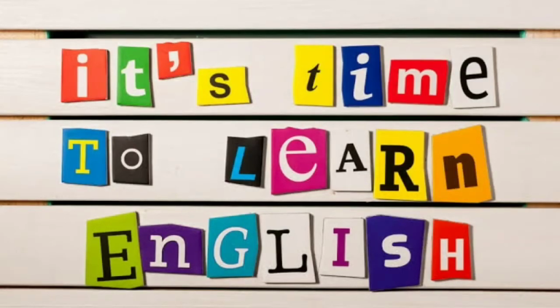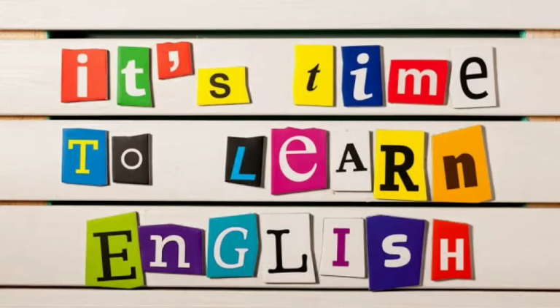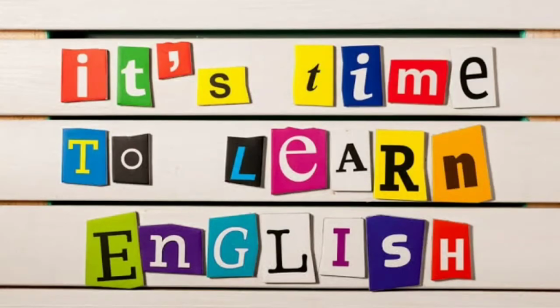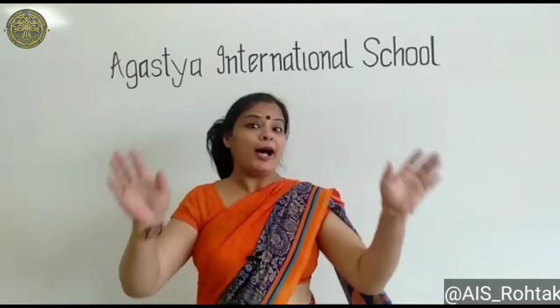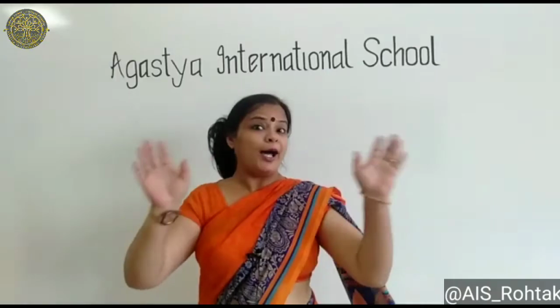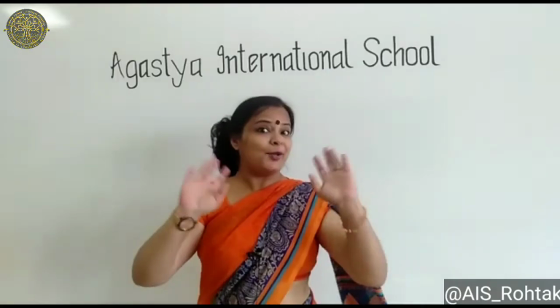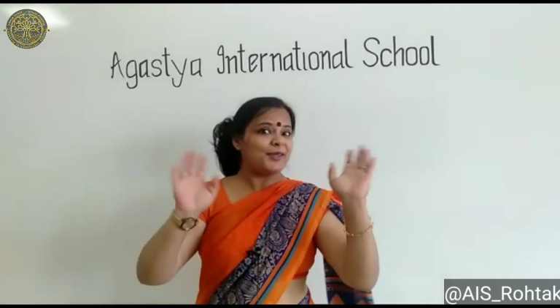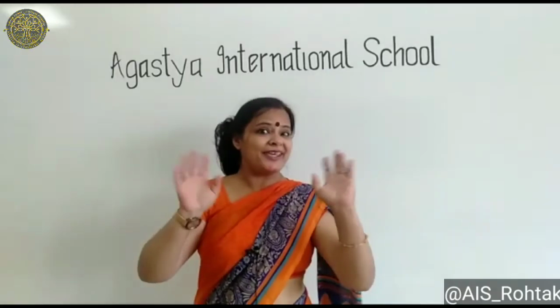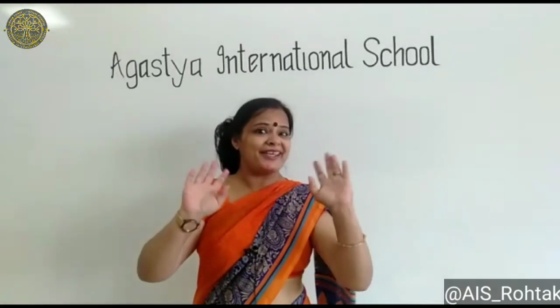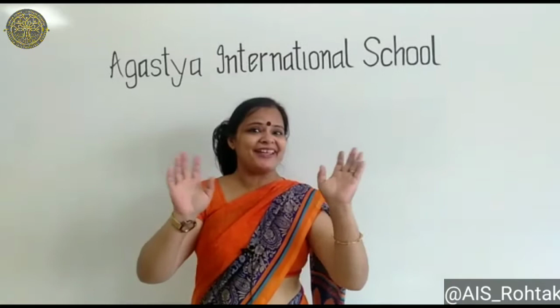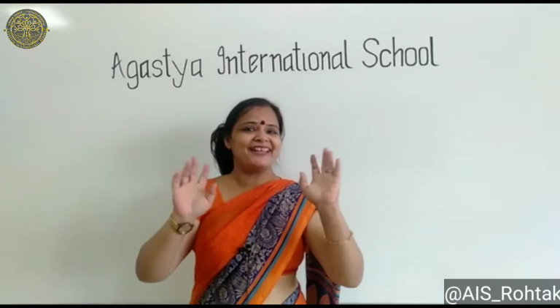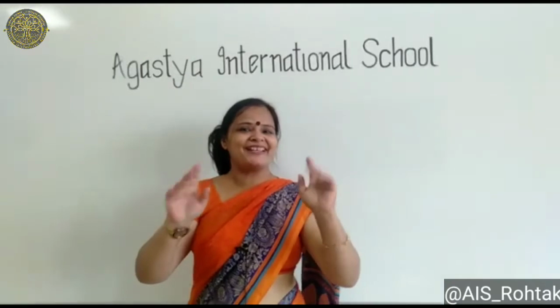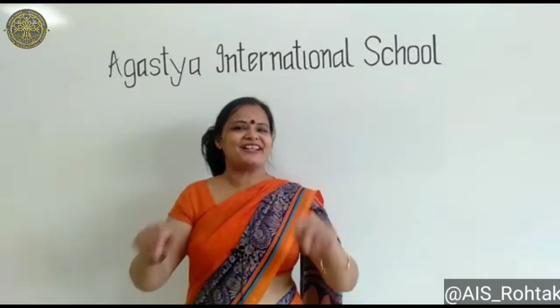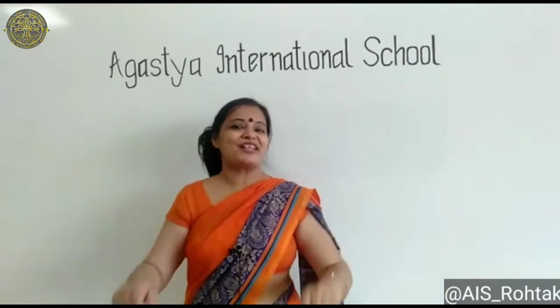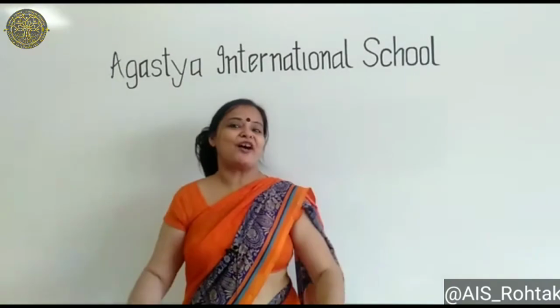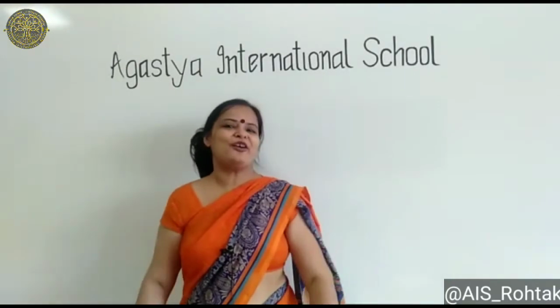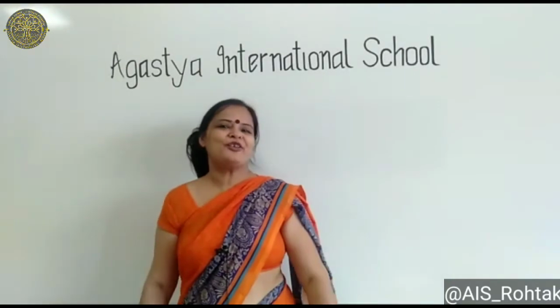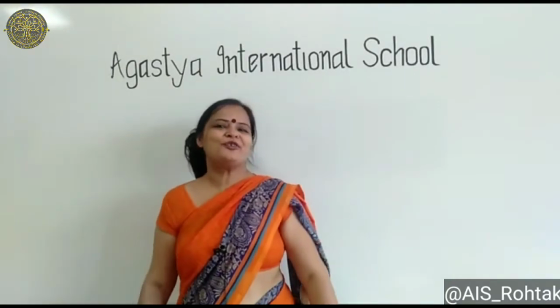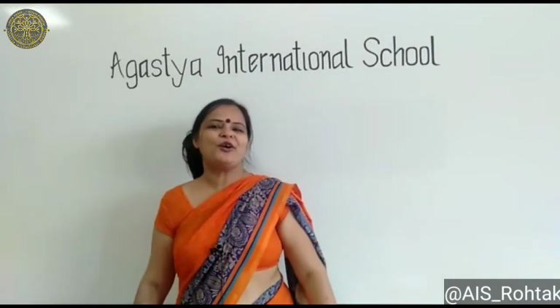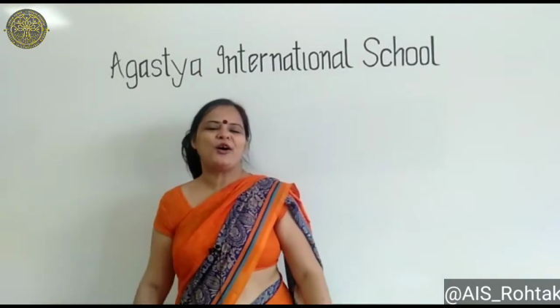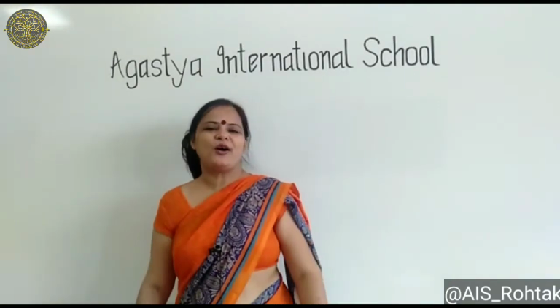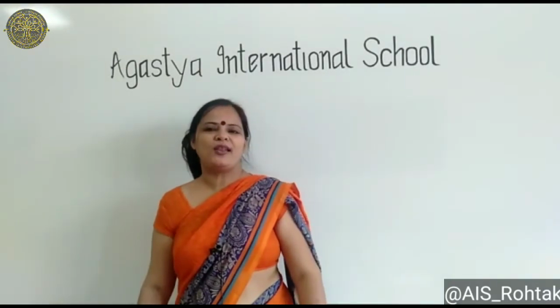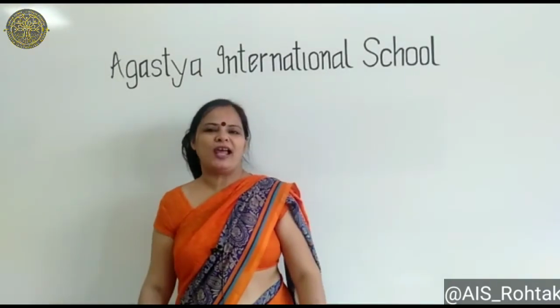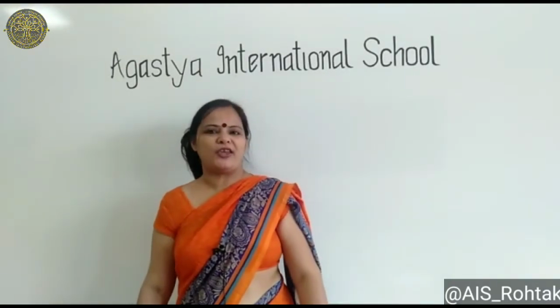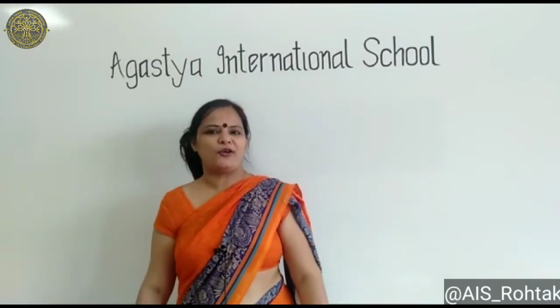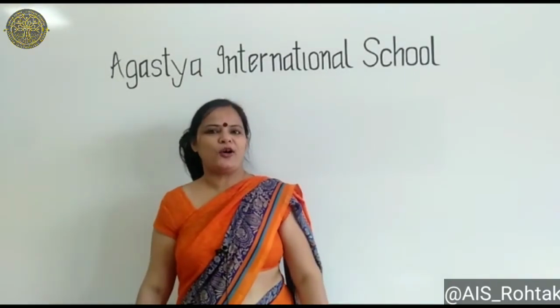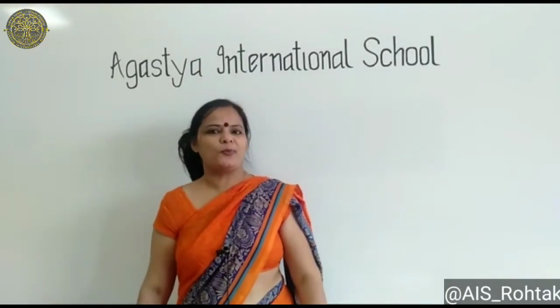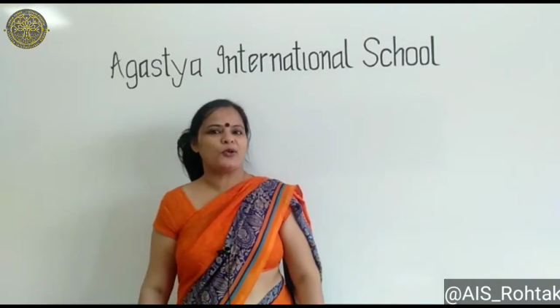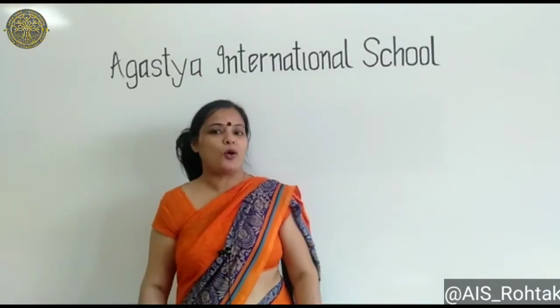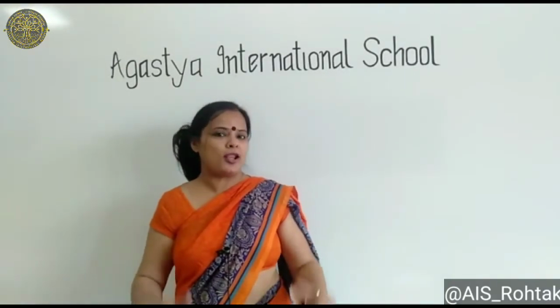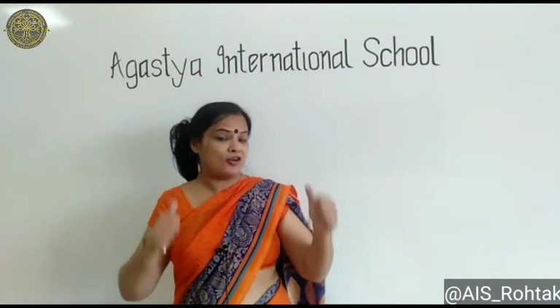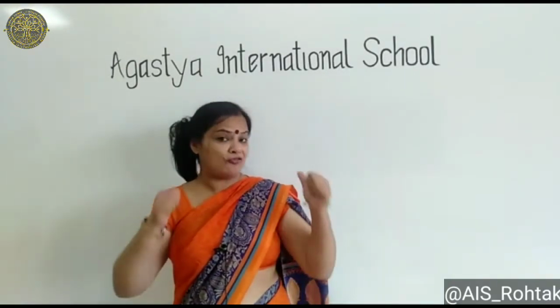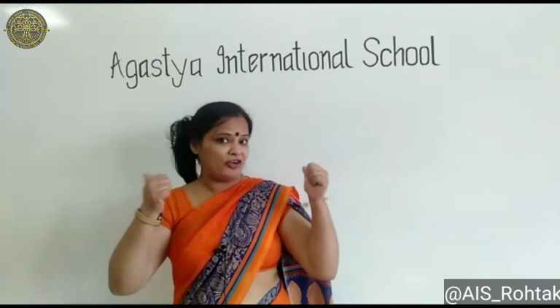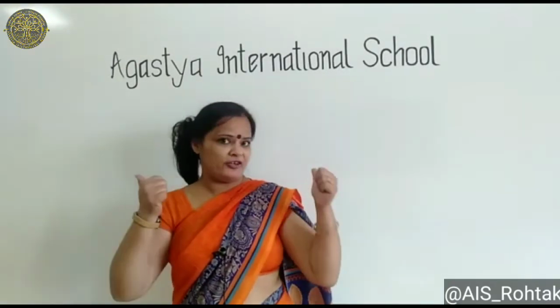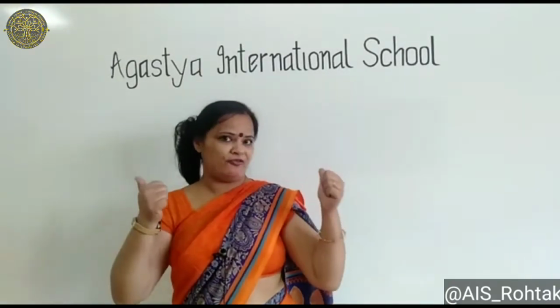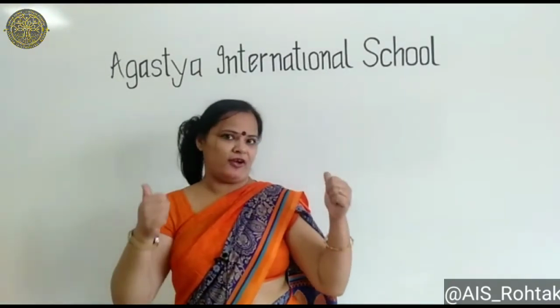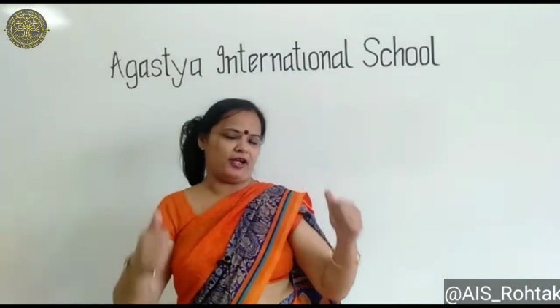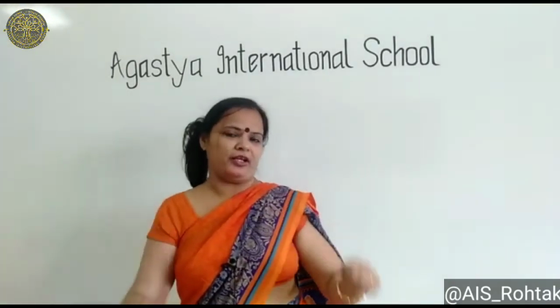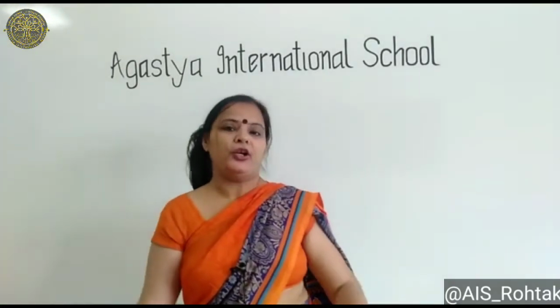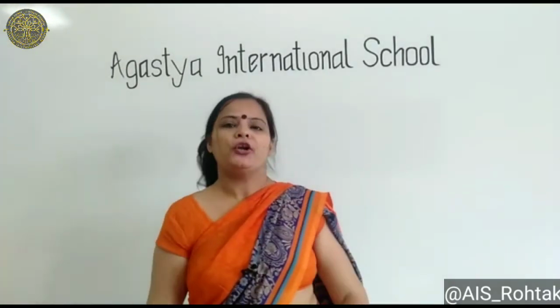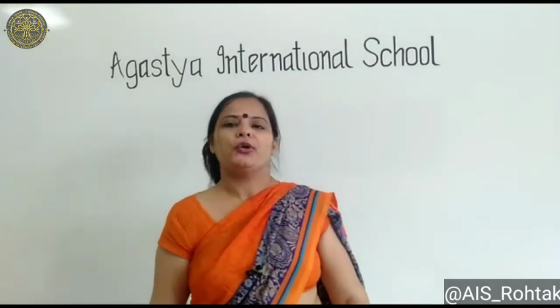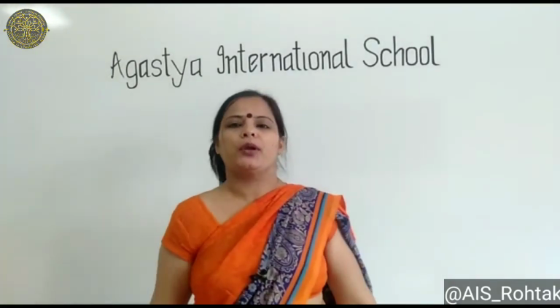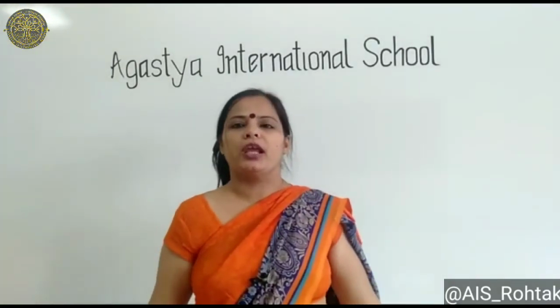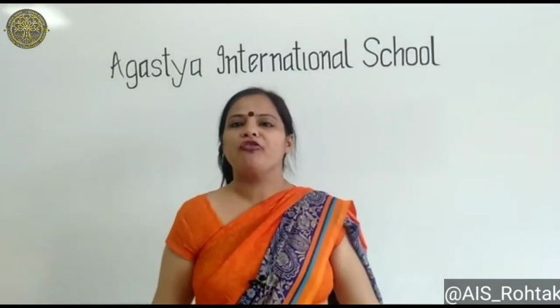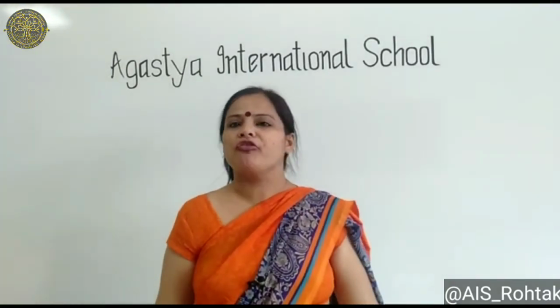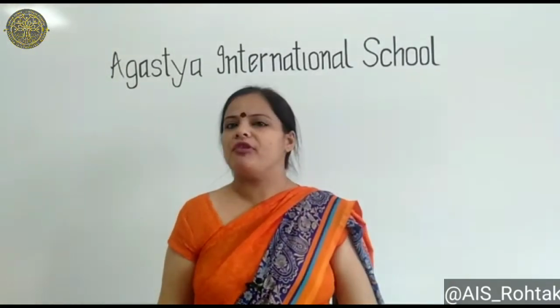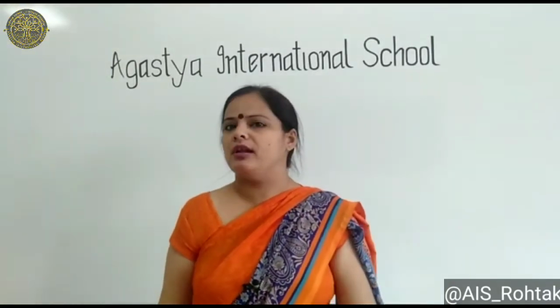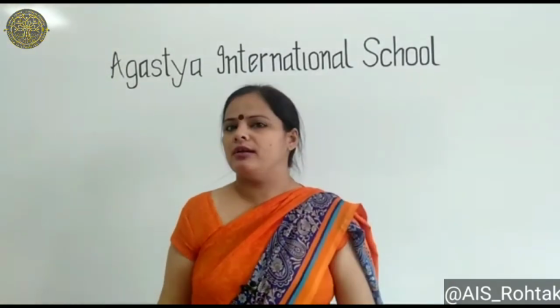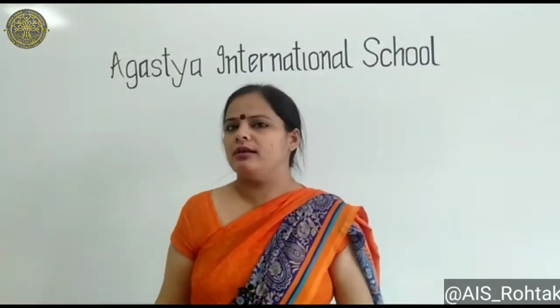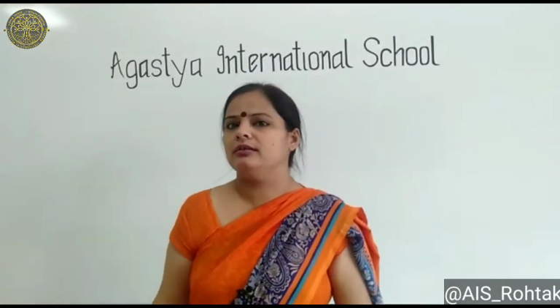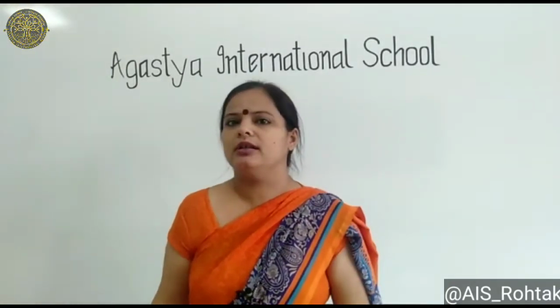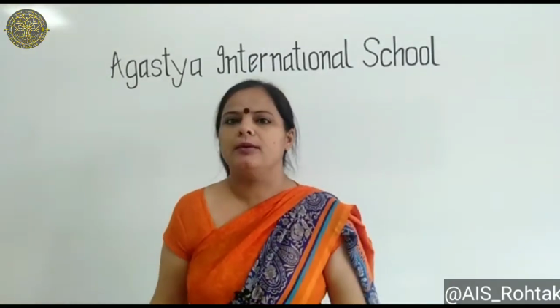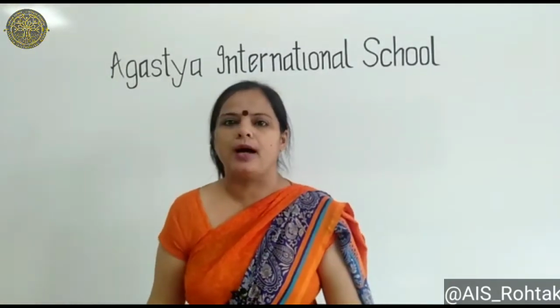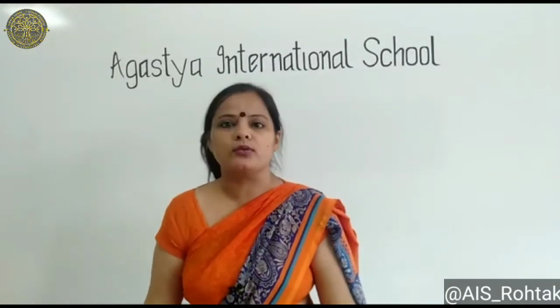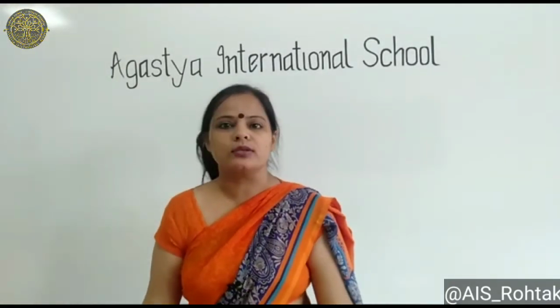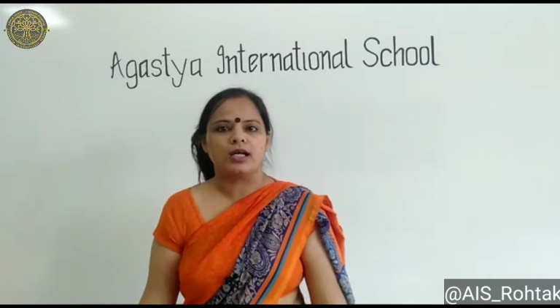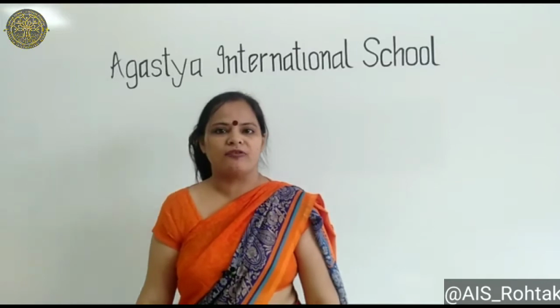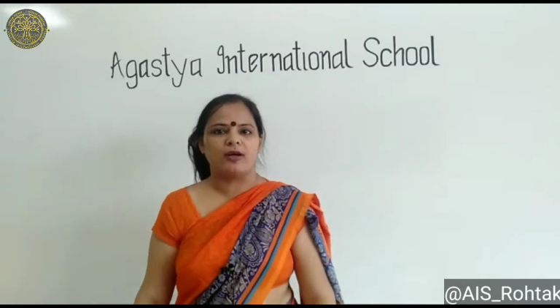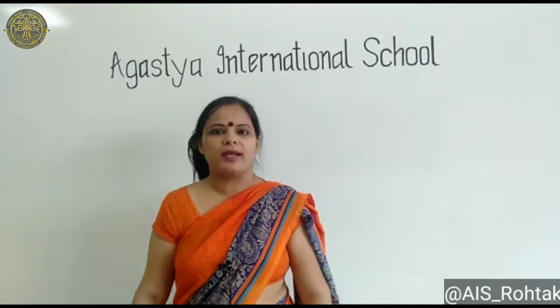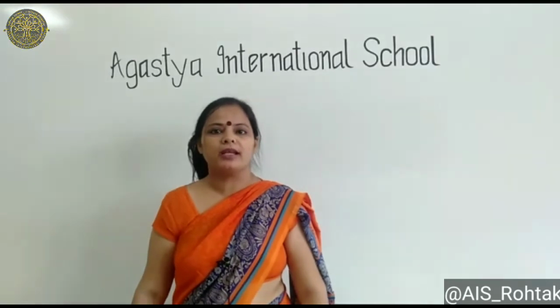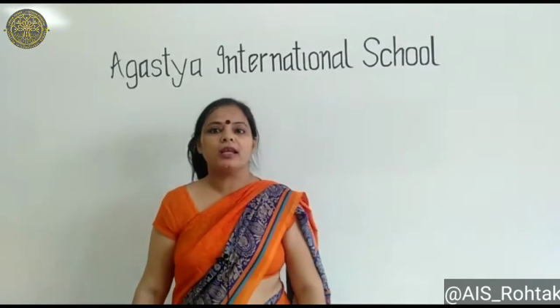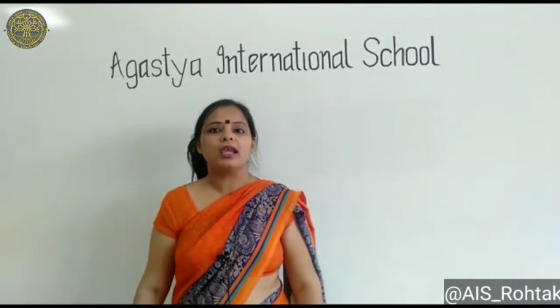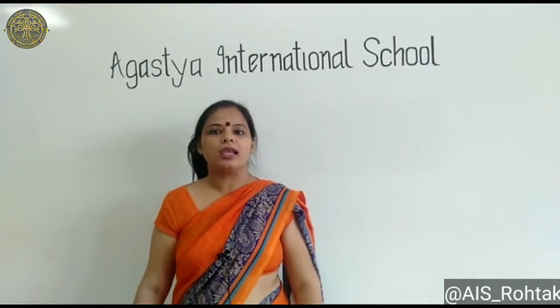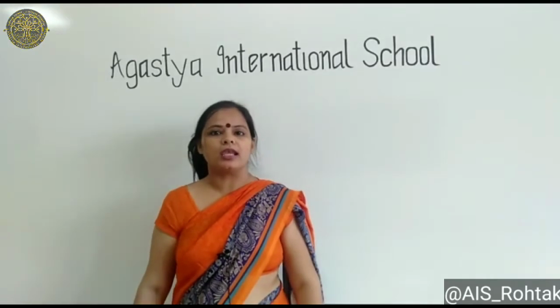Hello kids, how are you all? I hope you all are fit and fine. Today we will learn about alphabet E.